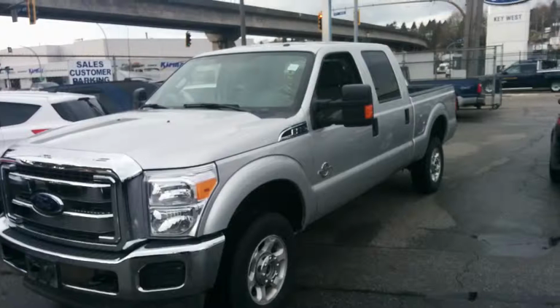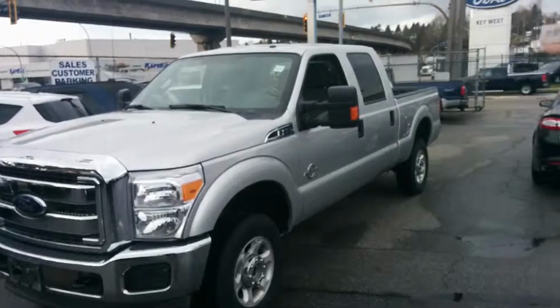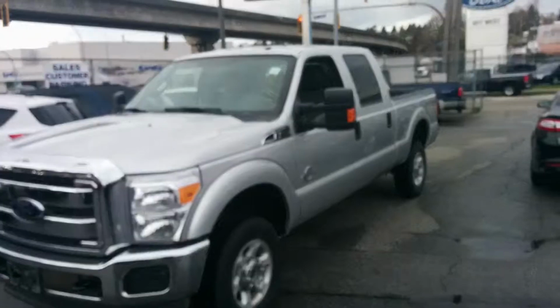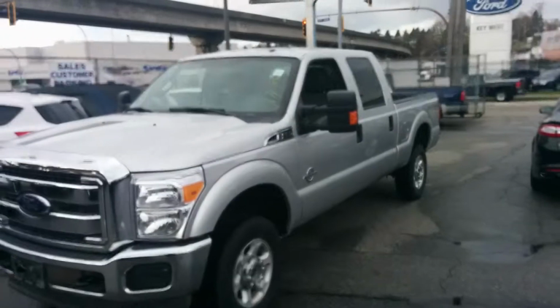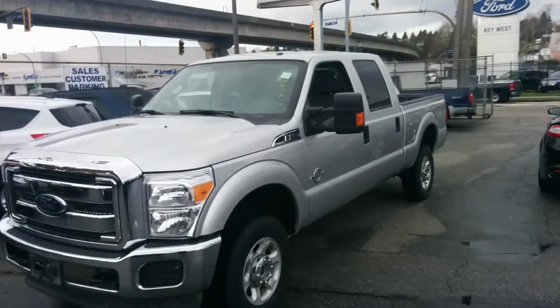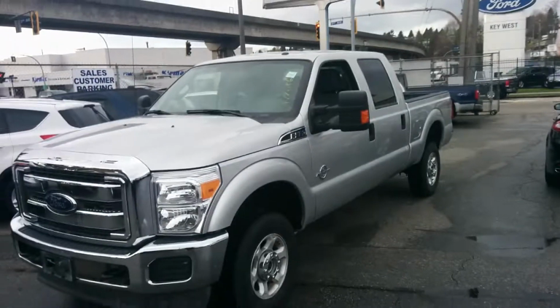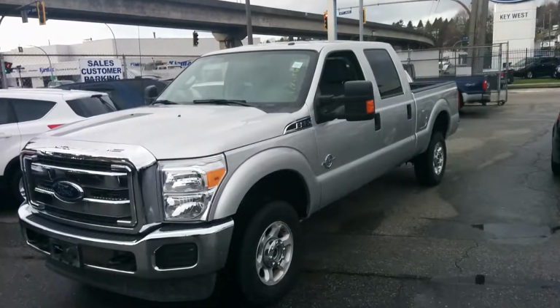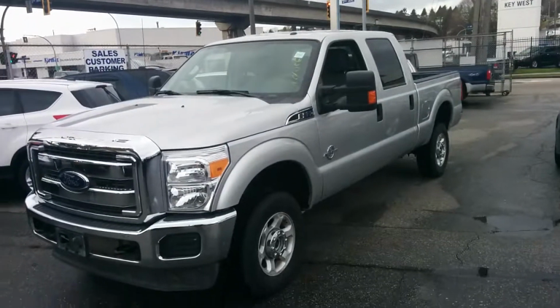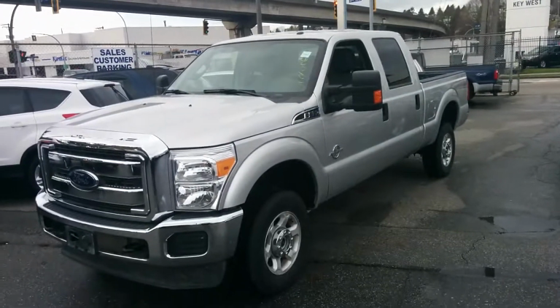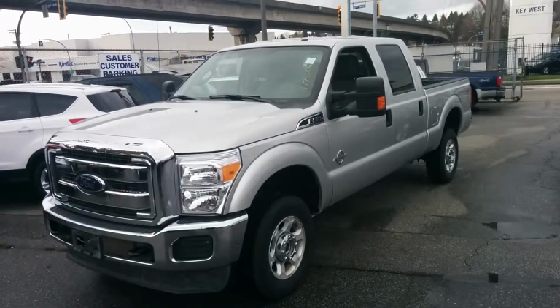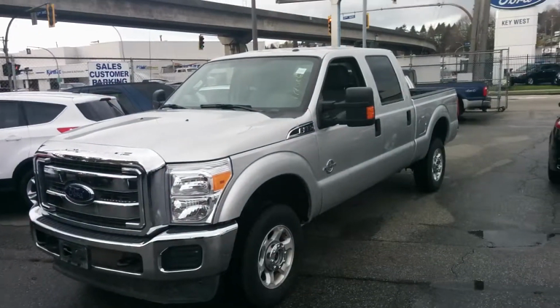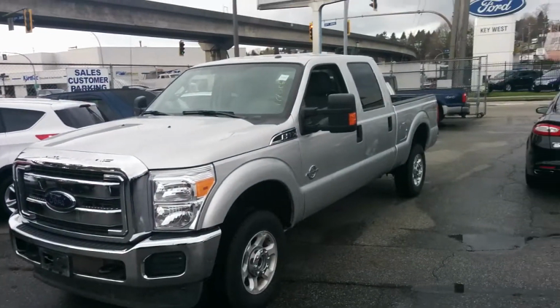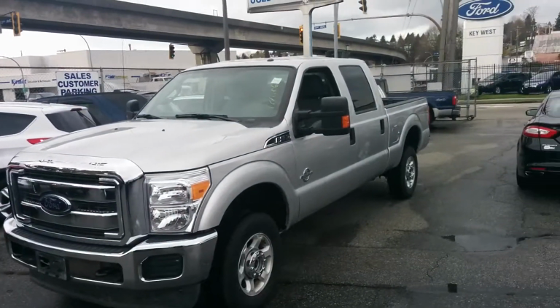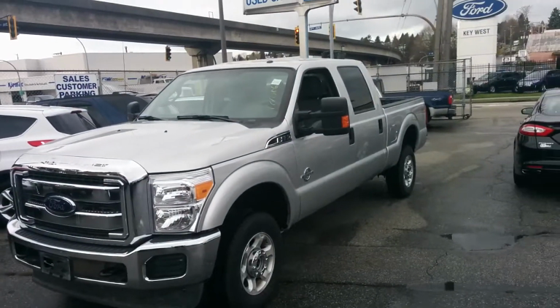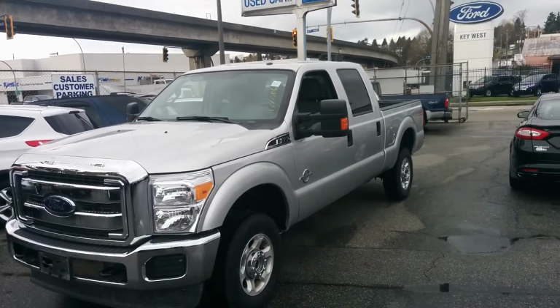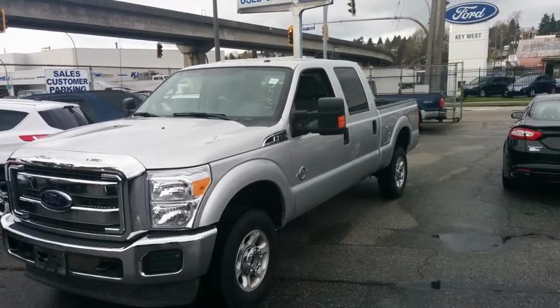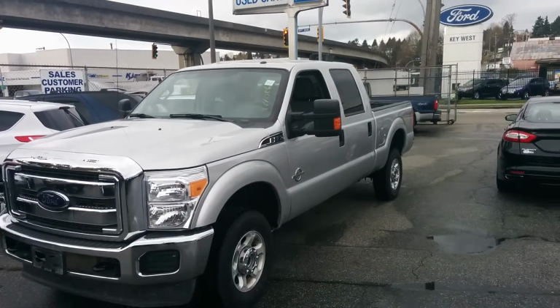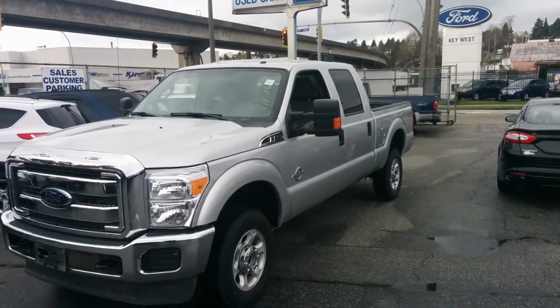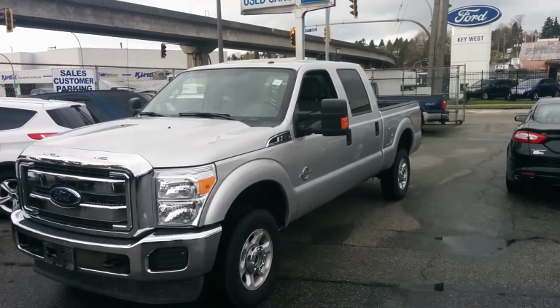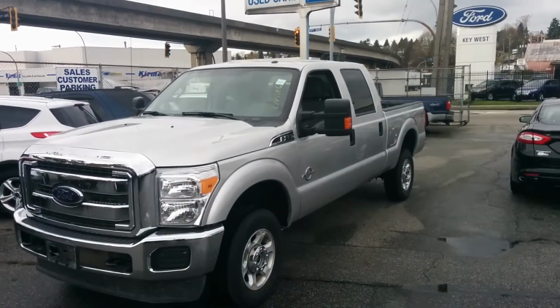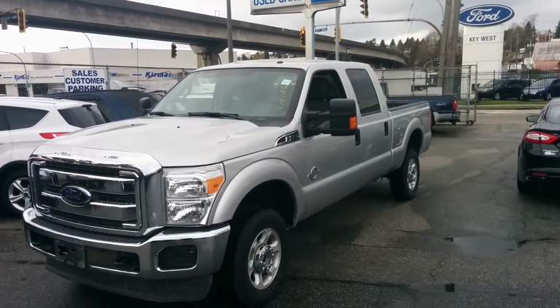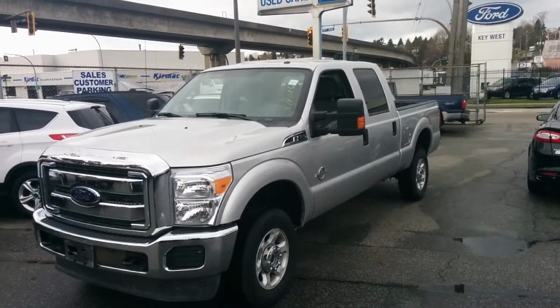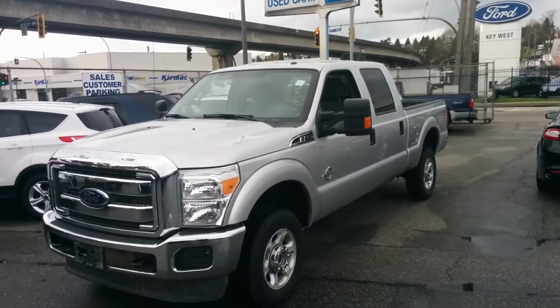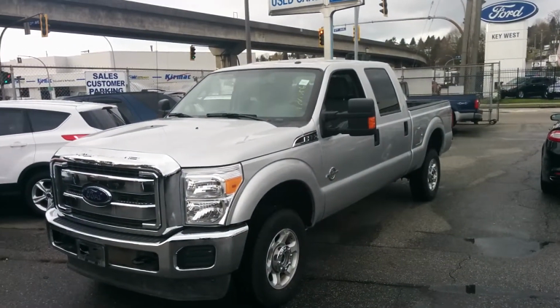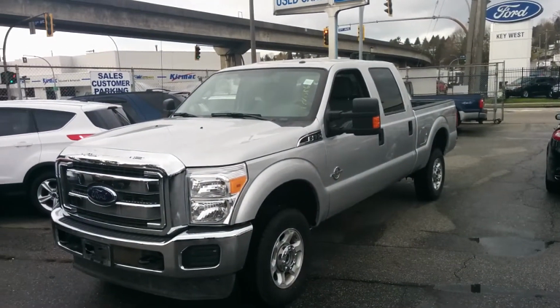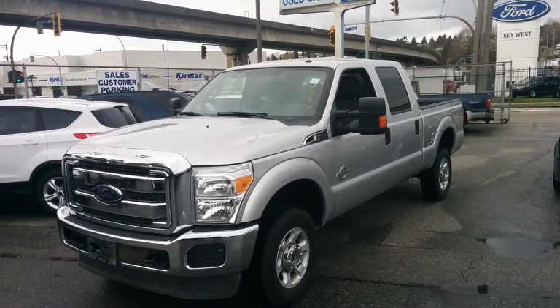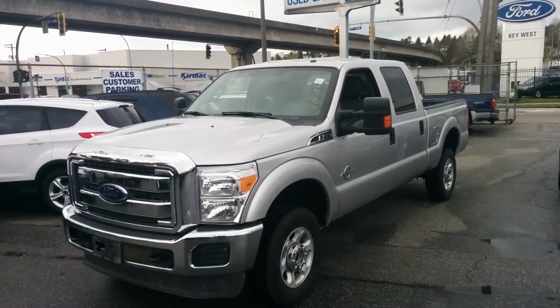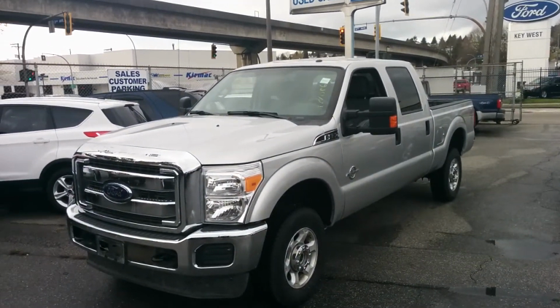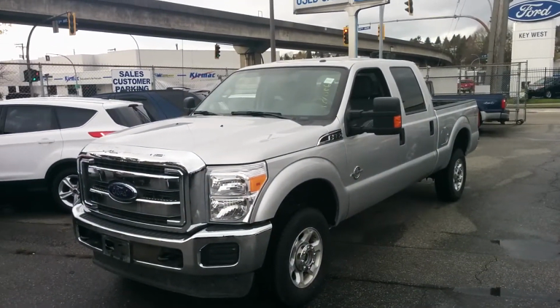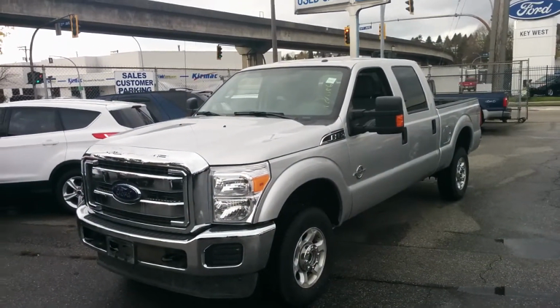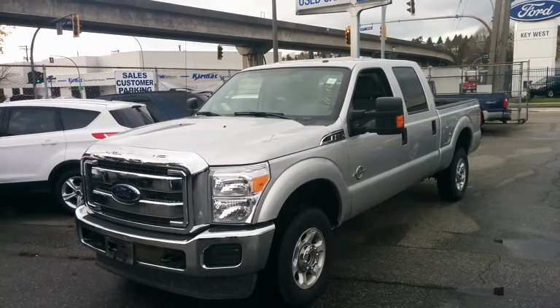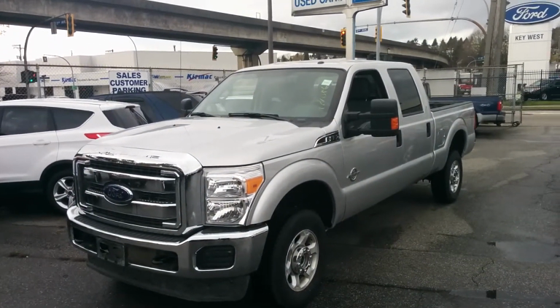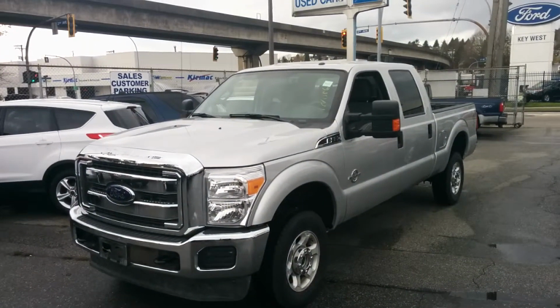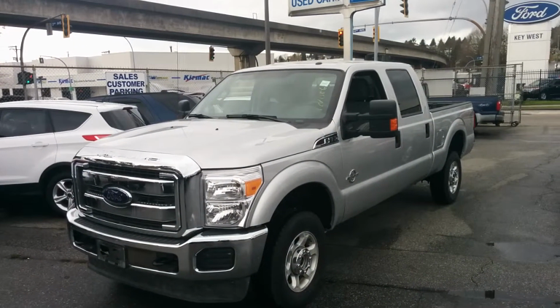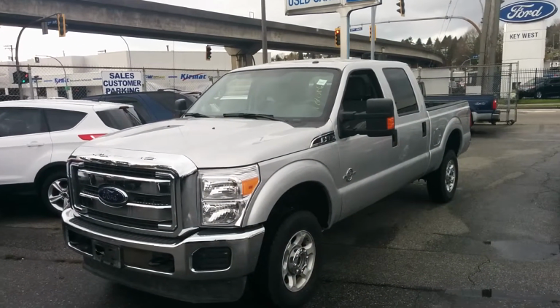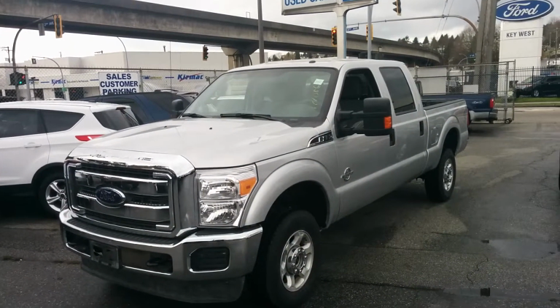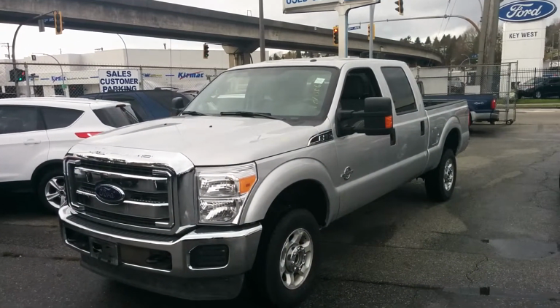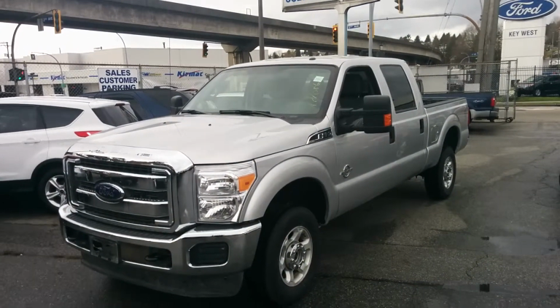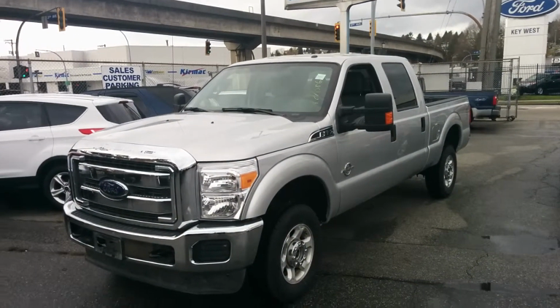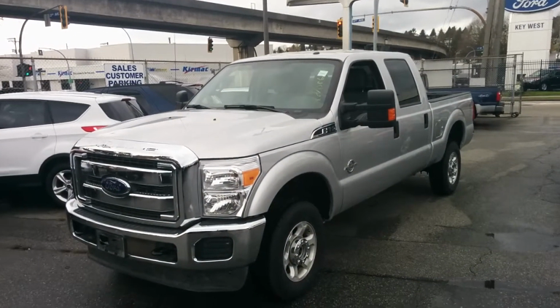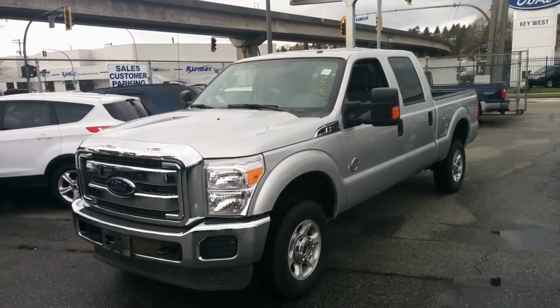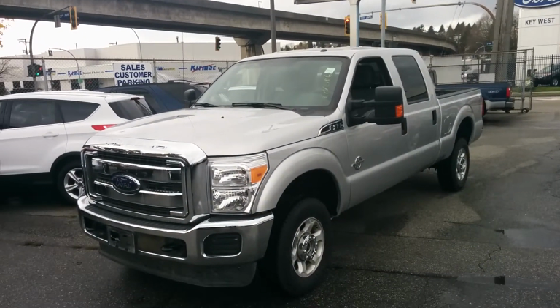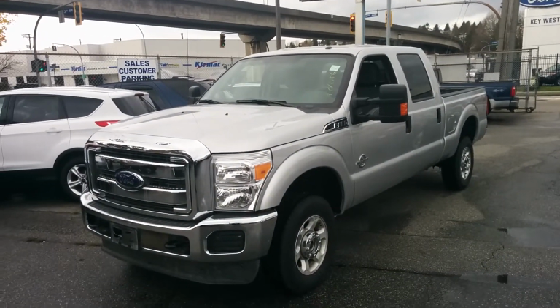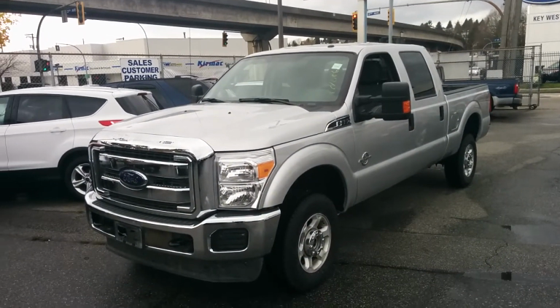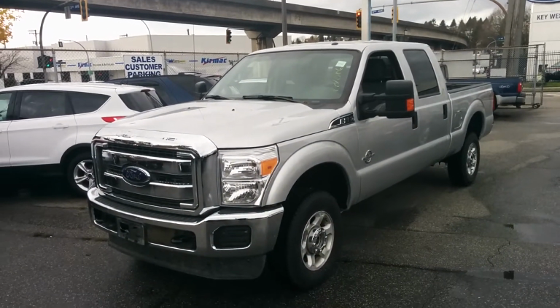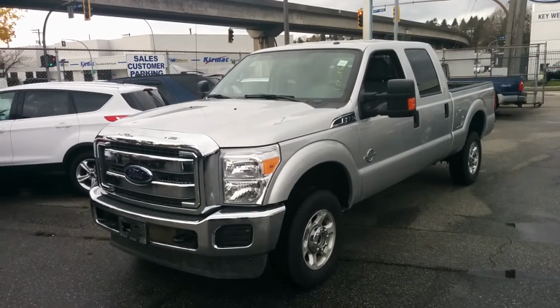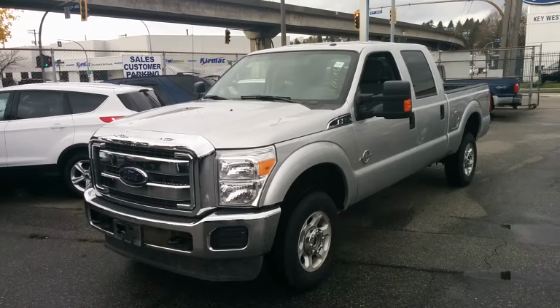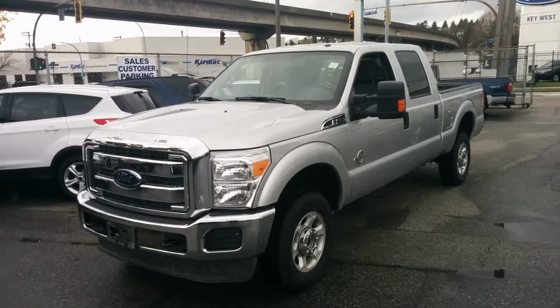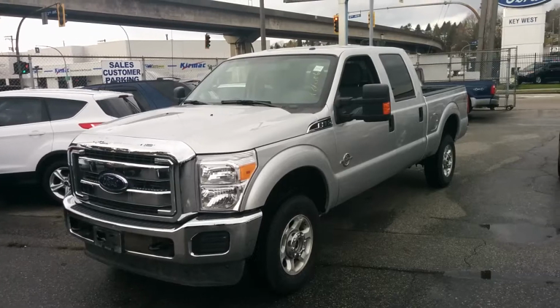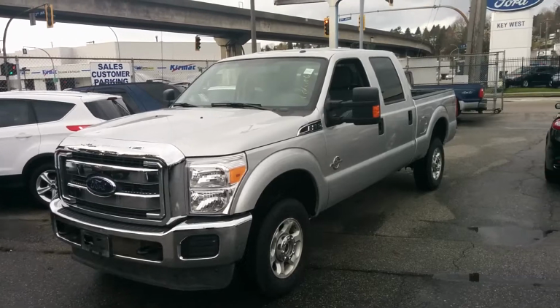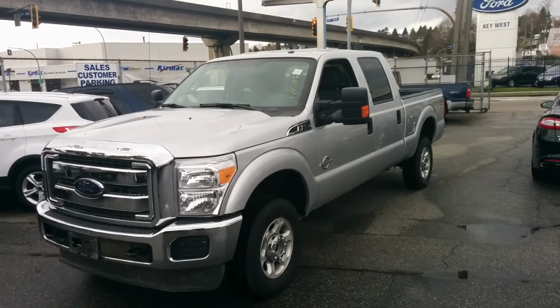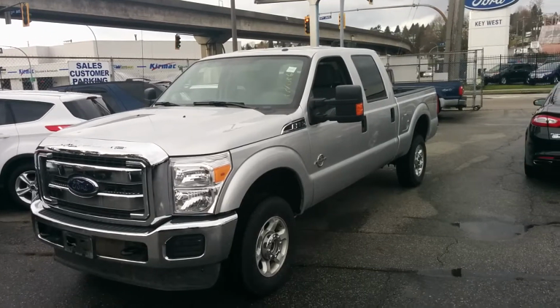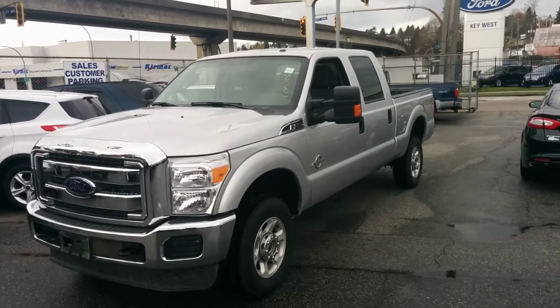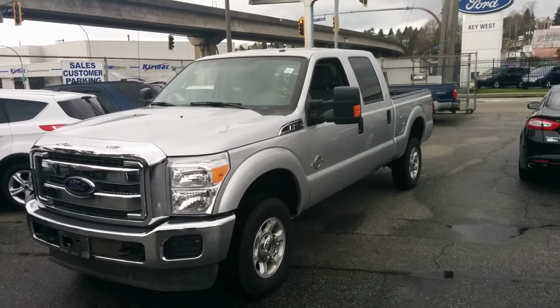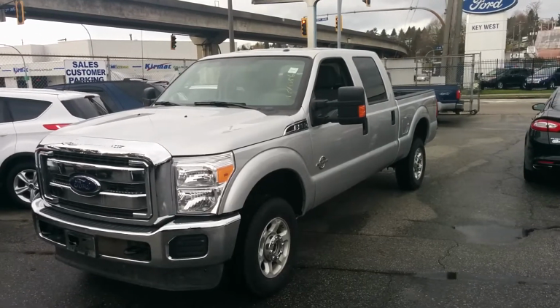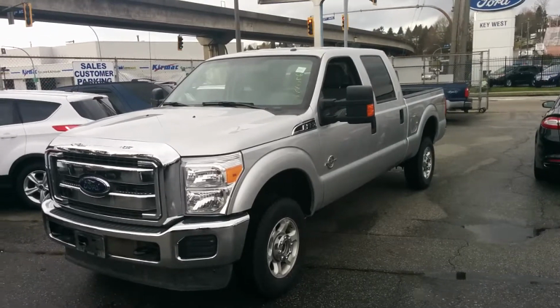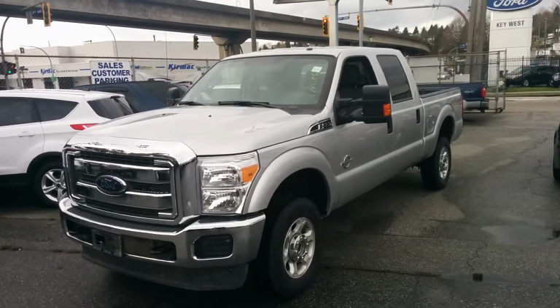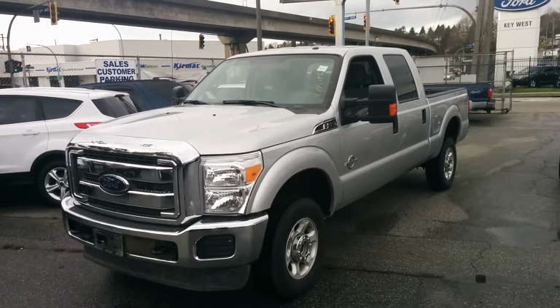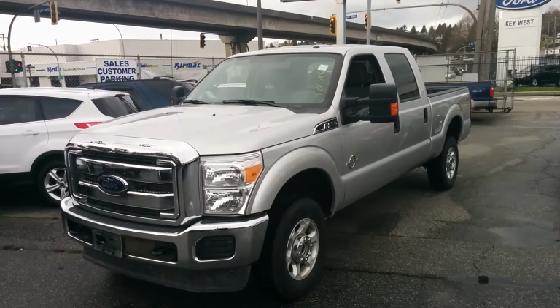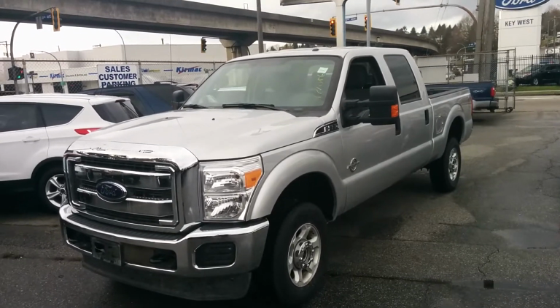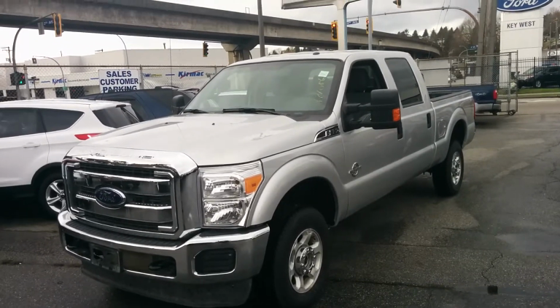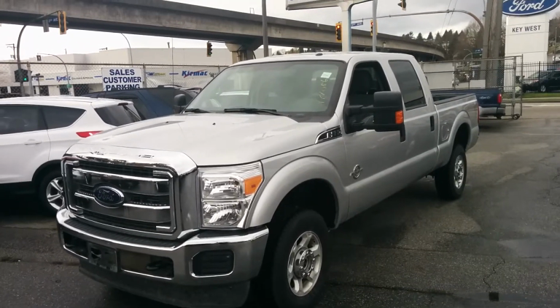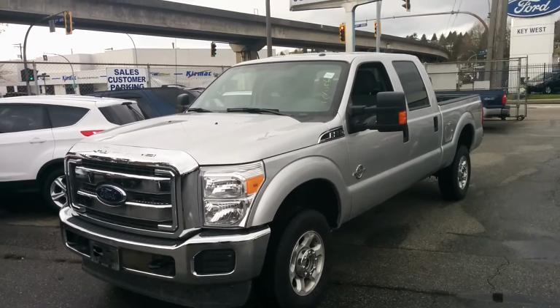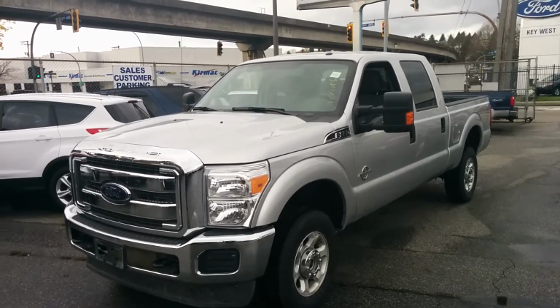Good afternoon folks, it's Ryan here at Key West Ford. It's a gorgeous day and I wanted to take a moment and introduce you to a new unit that we have in our used inventory.